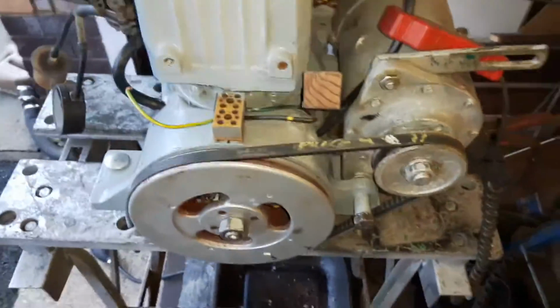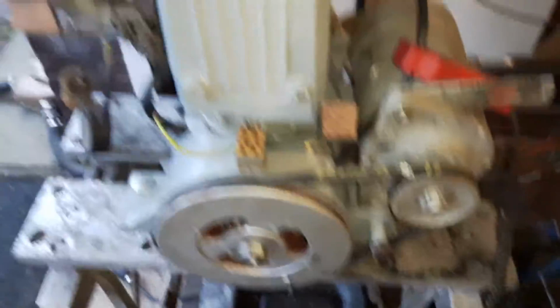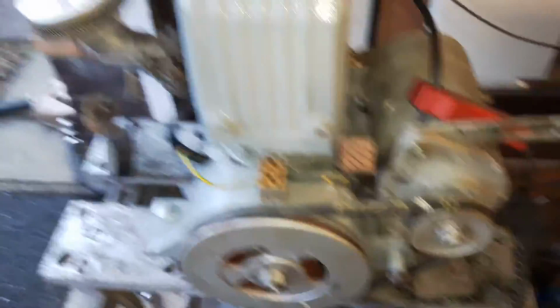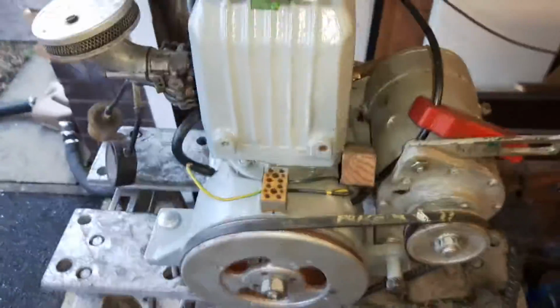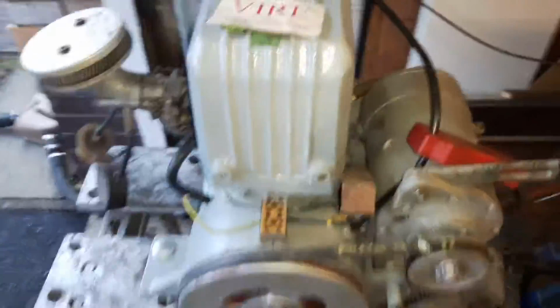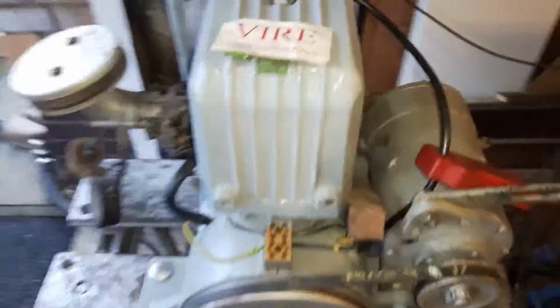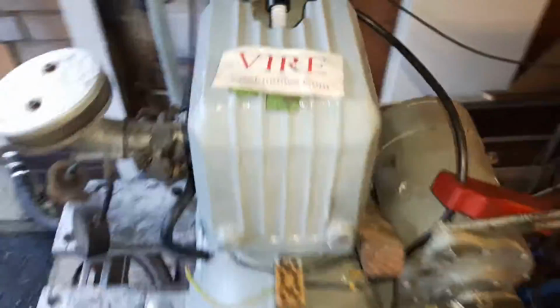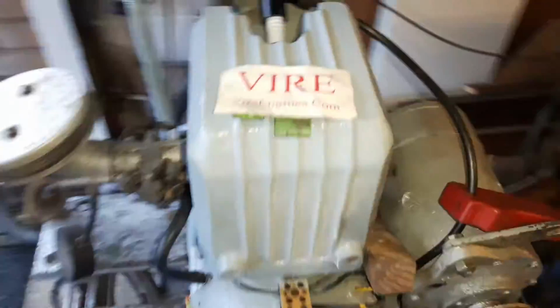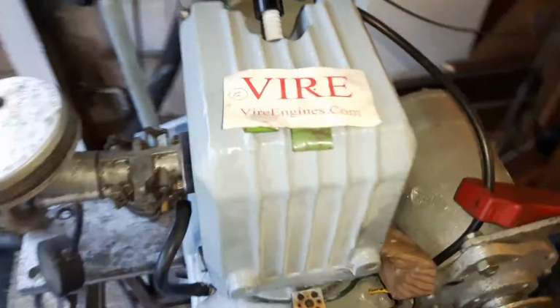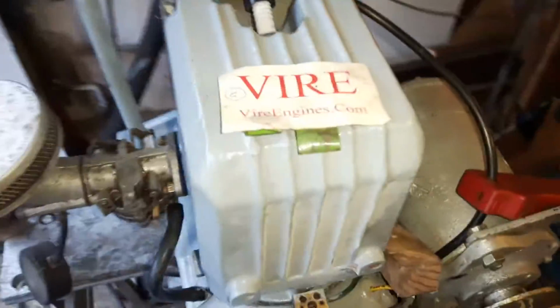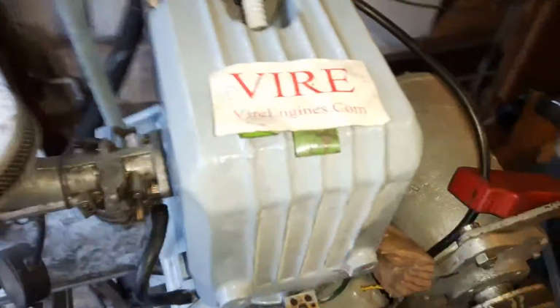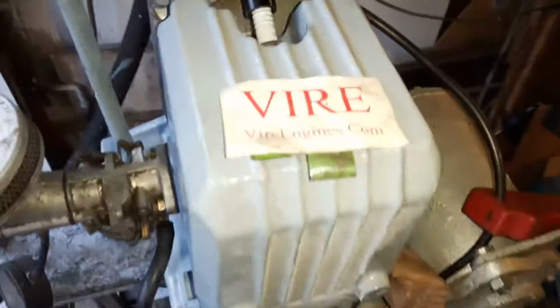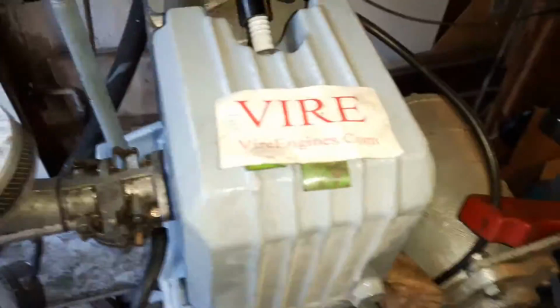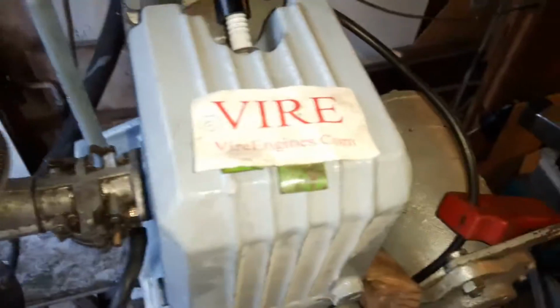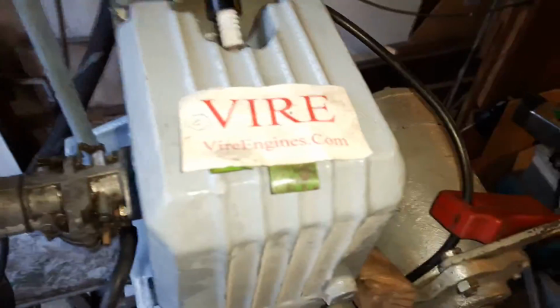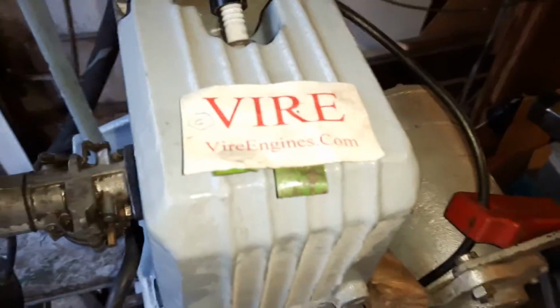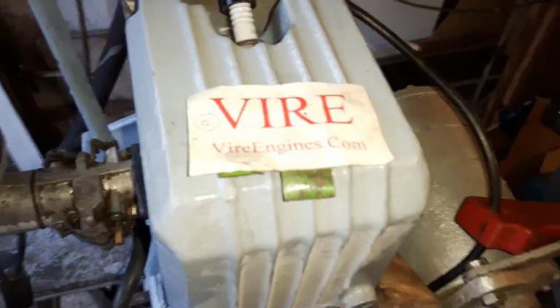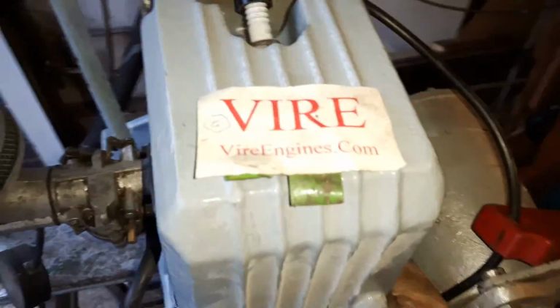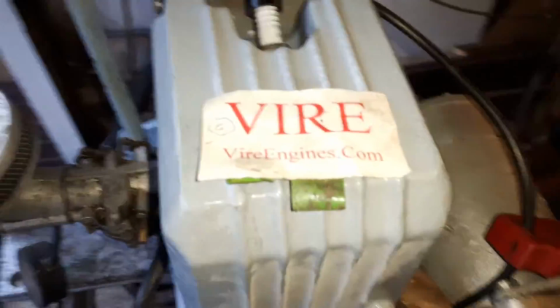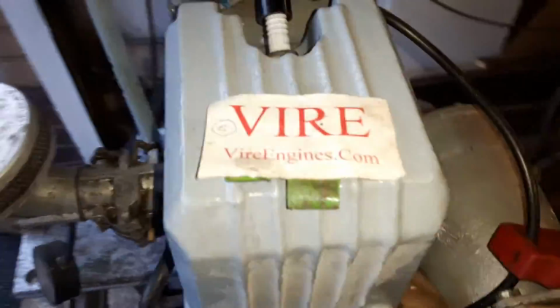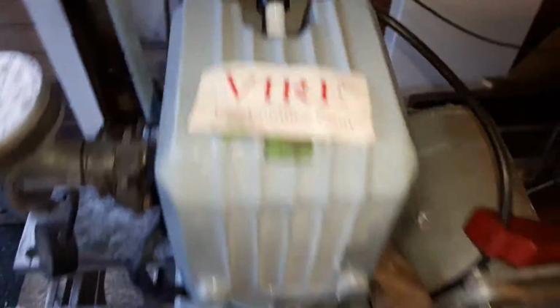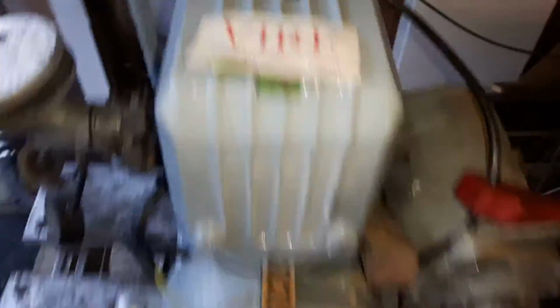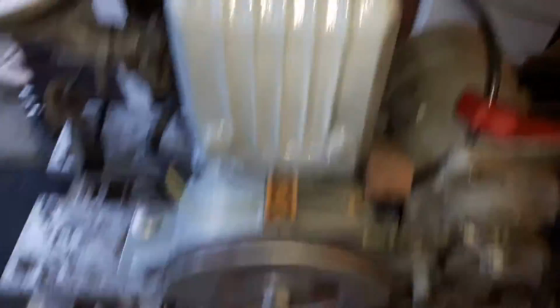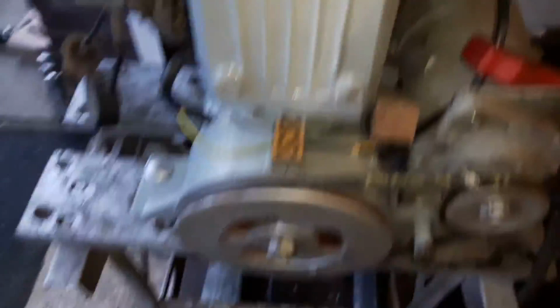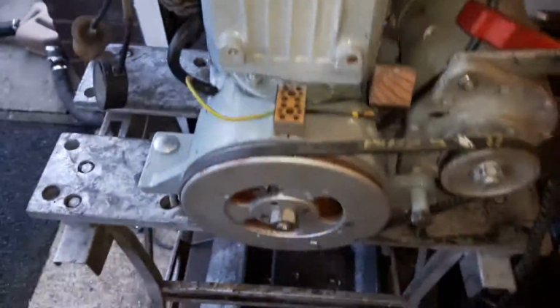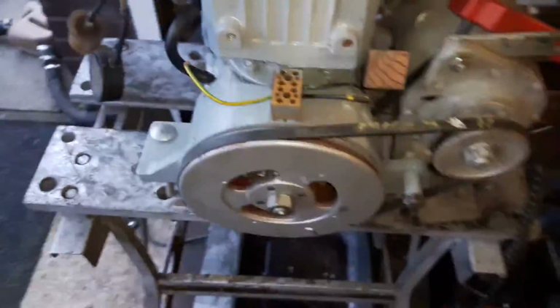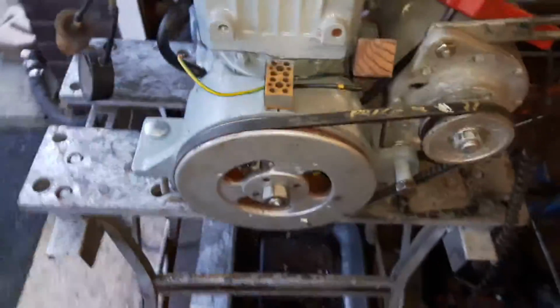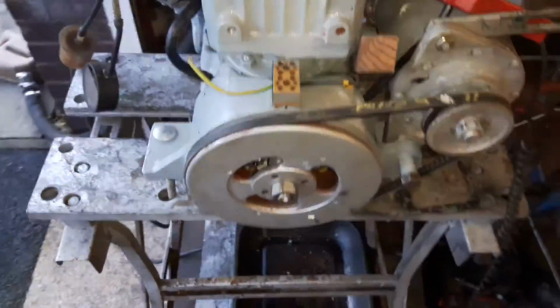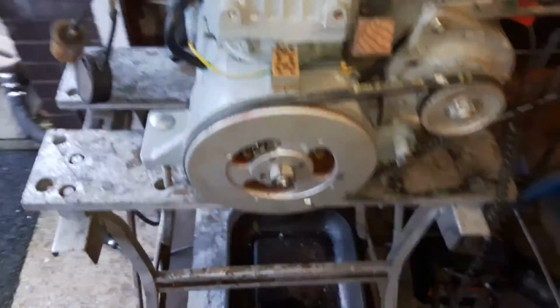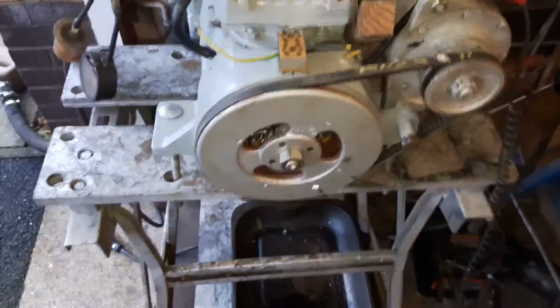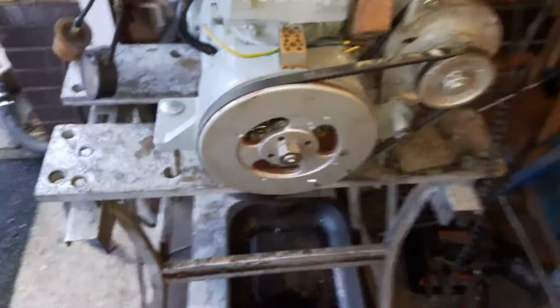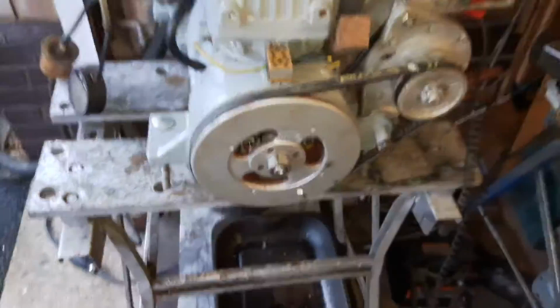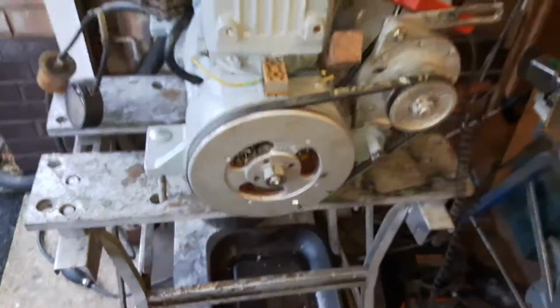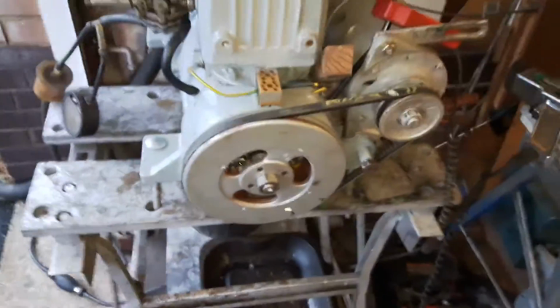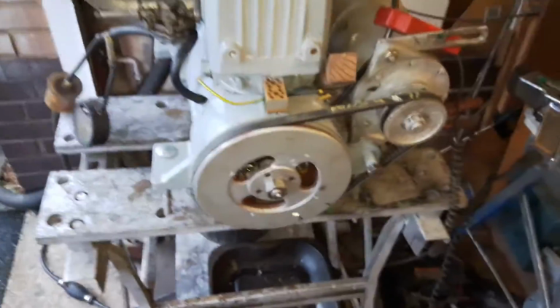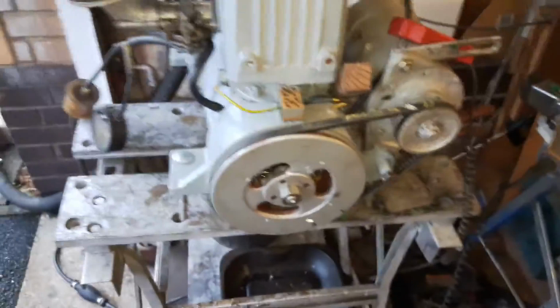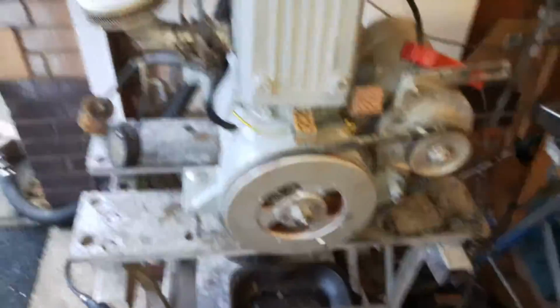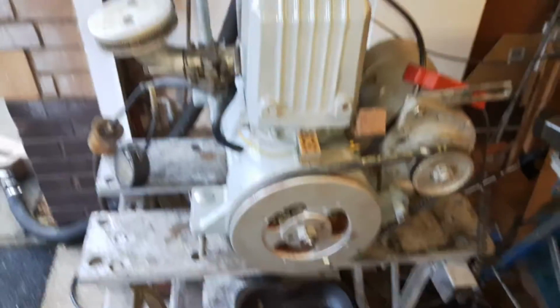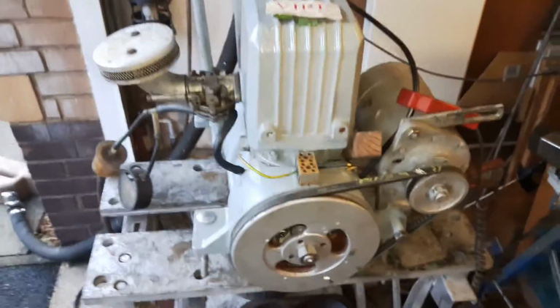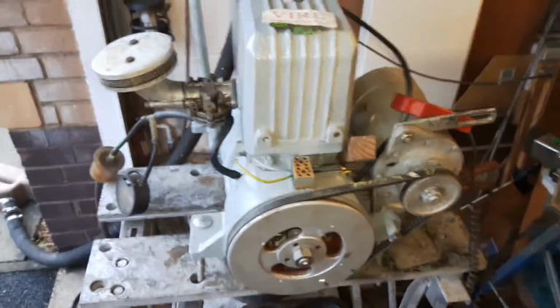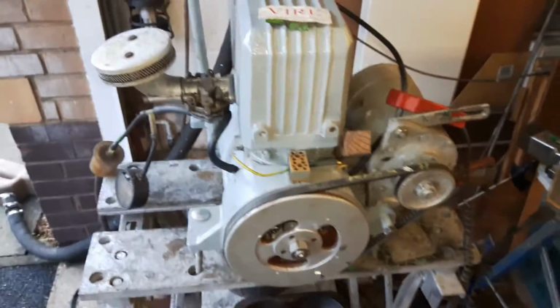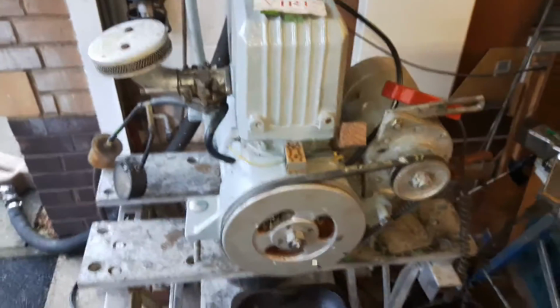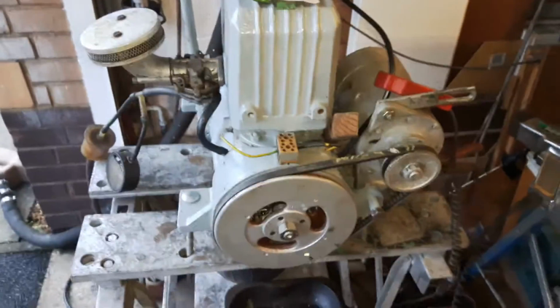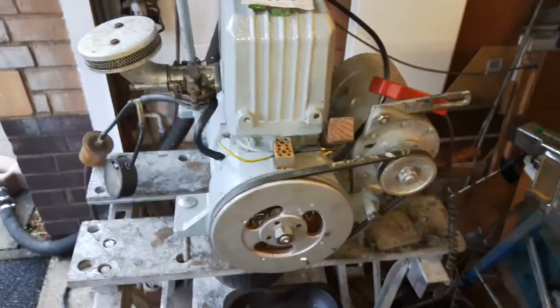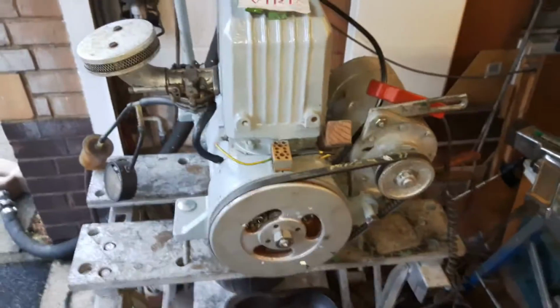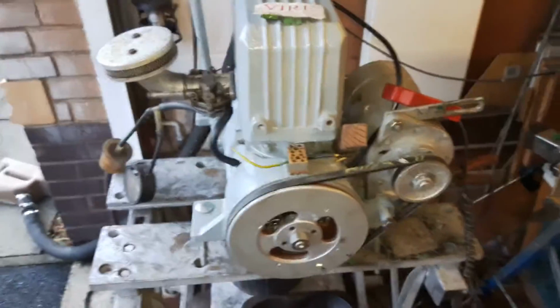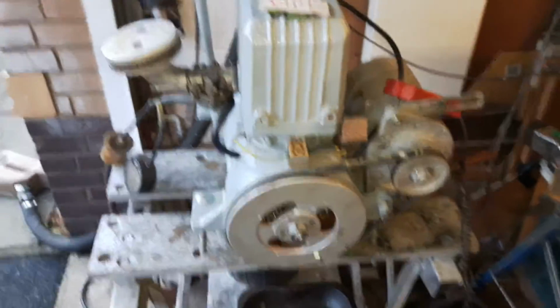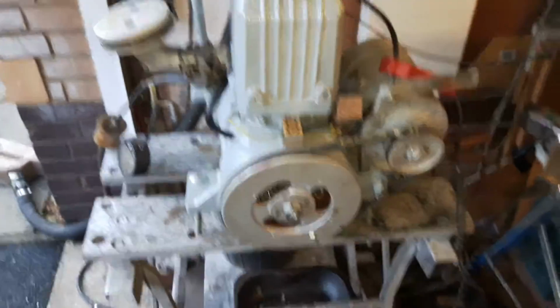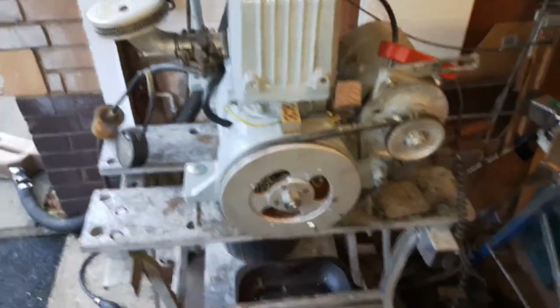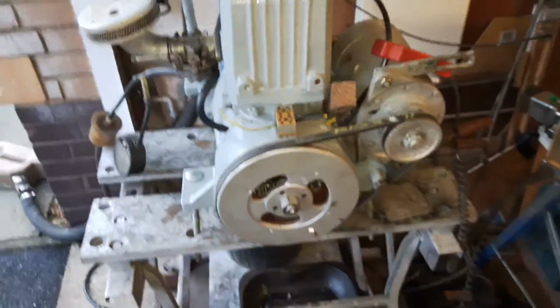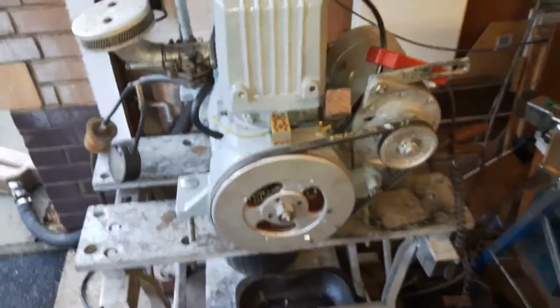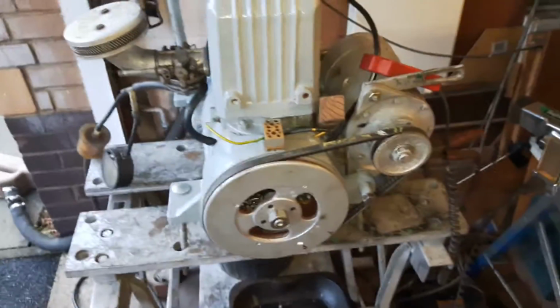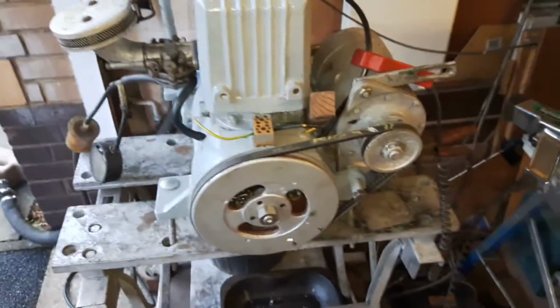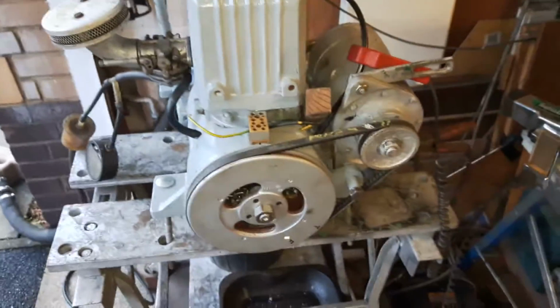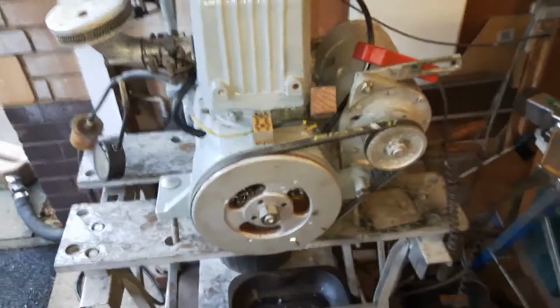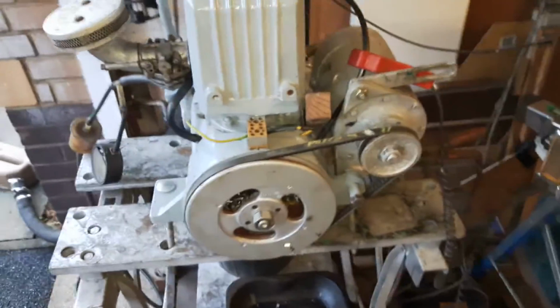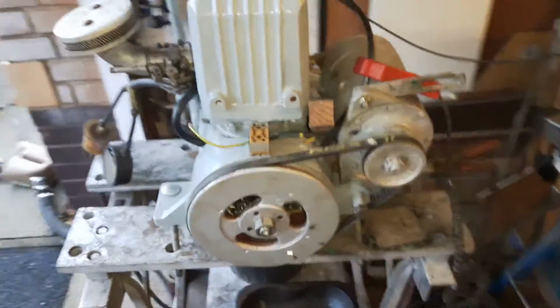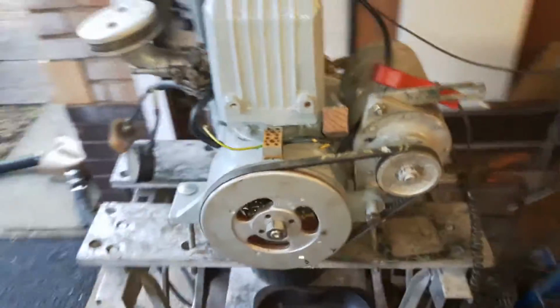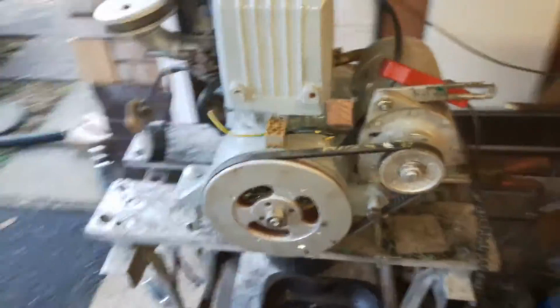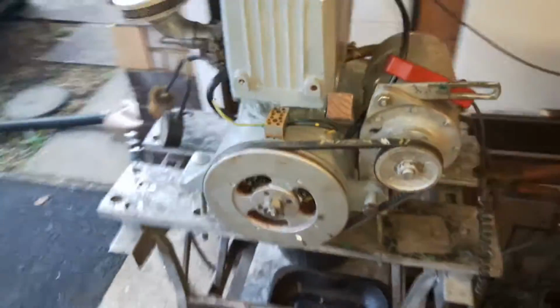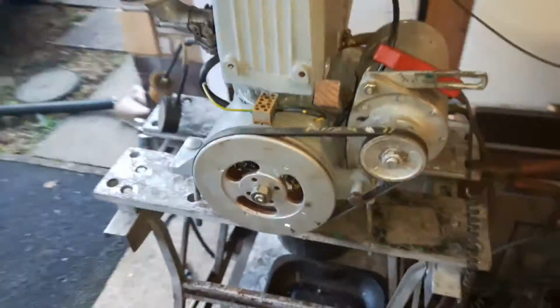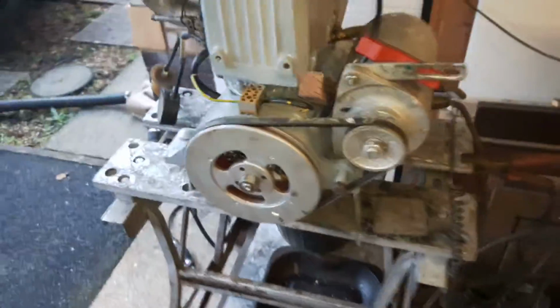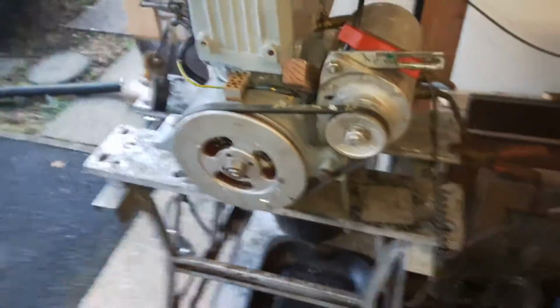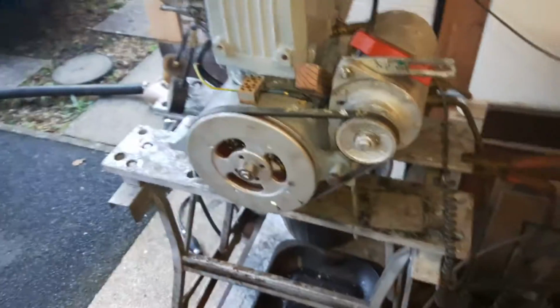This is Nick from ViaEngines.com. I'm going to show you a very interesting, difficult to diagnose problem I occasionally get.